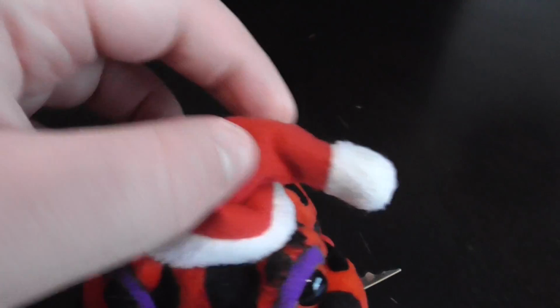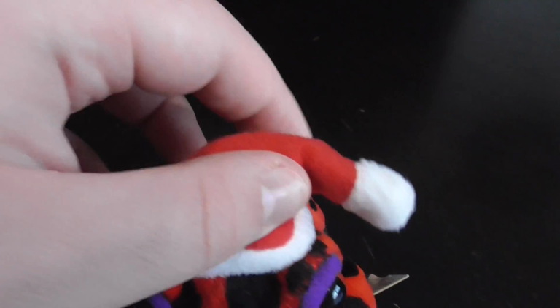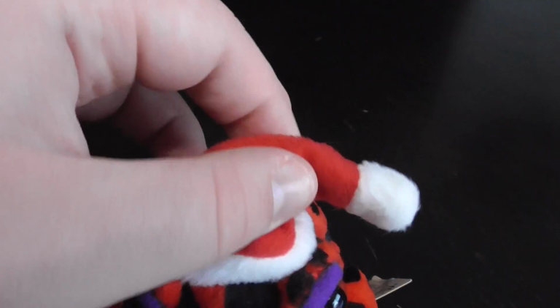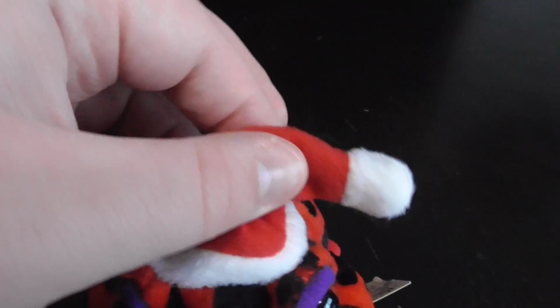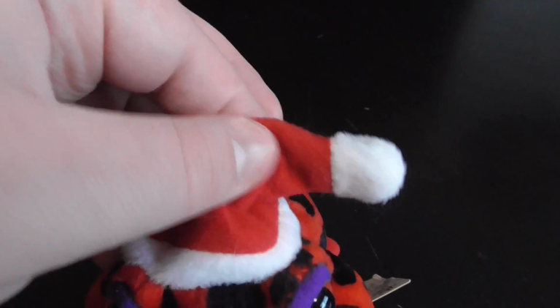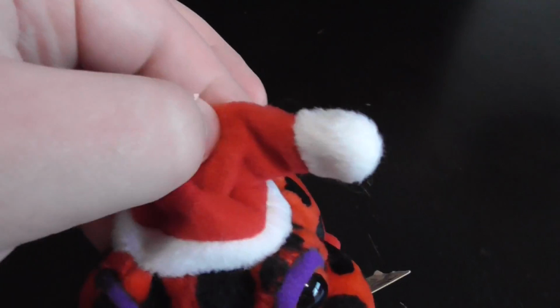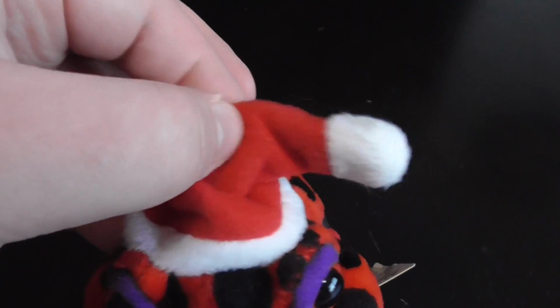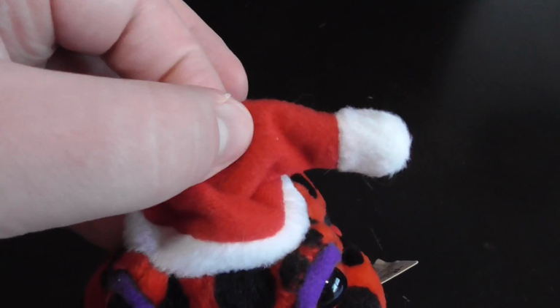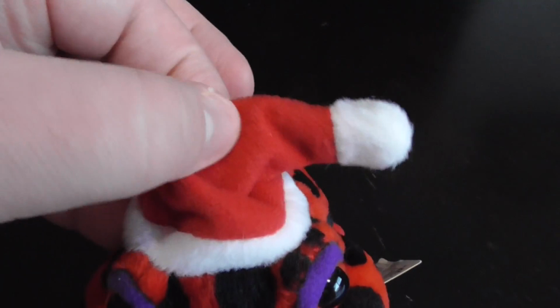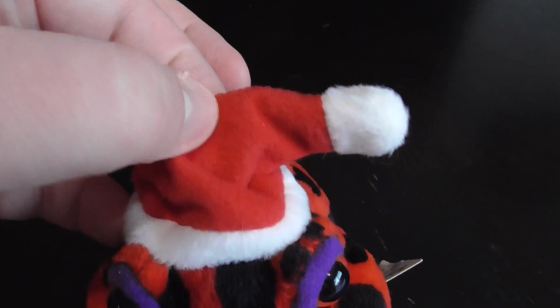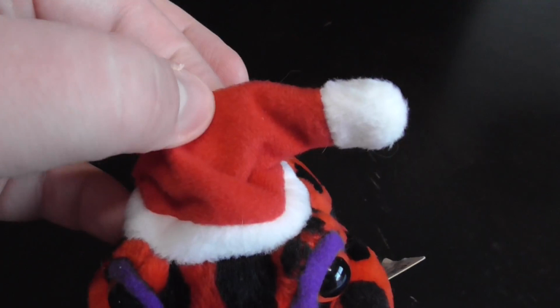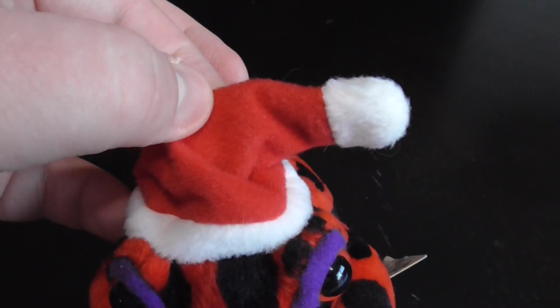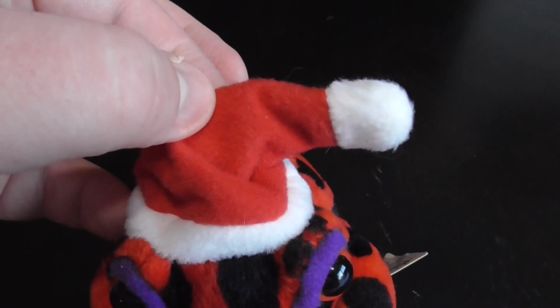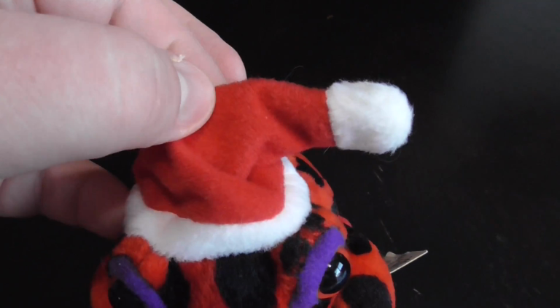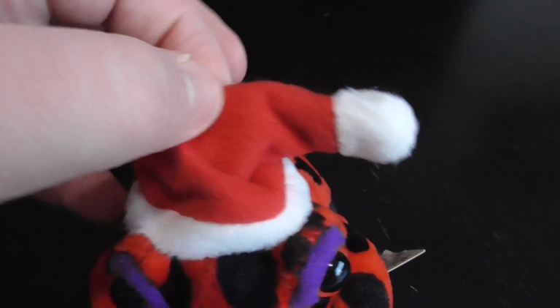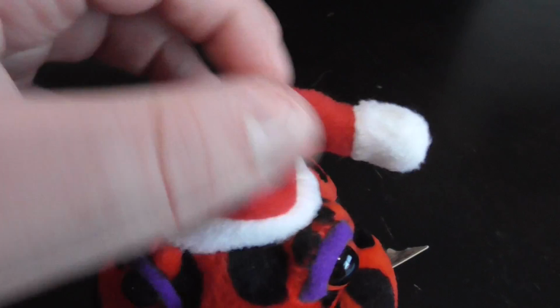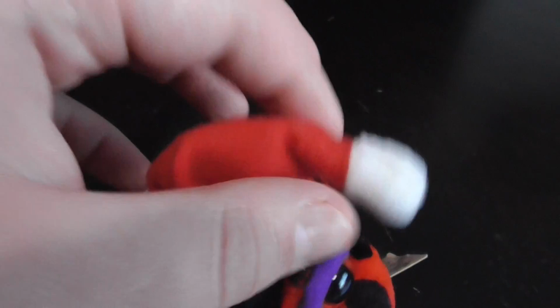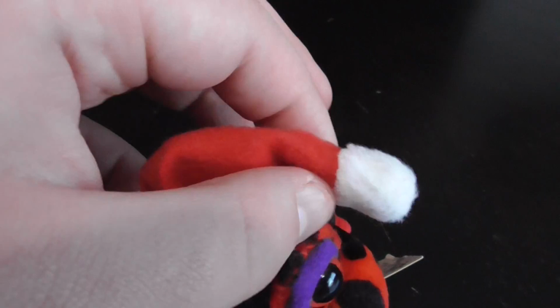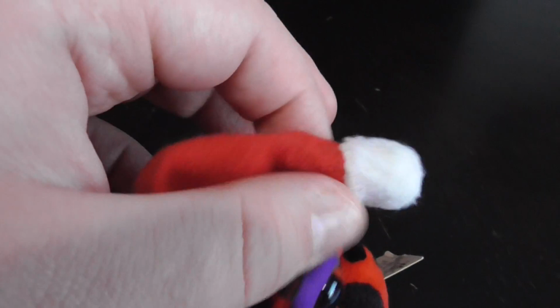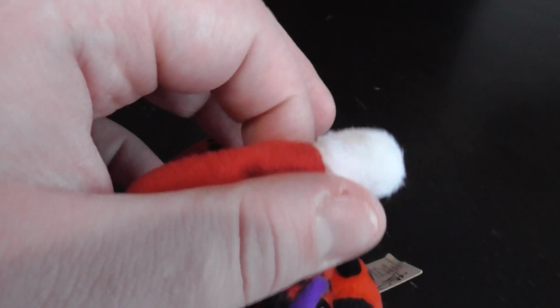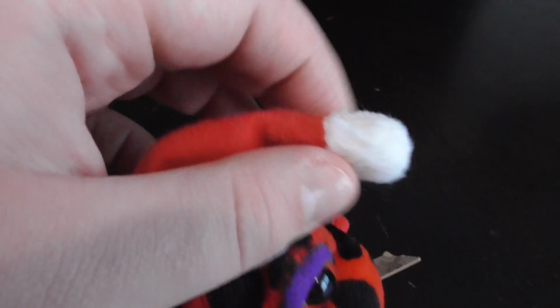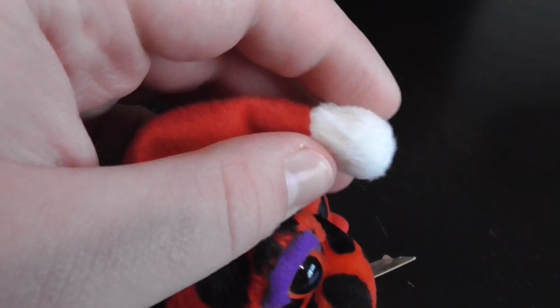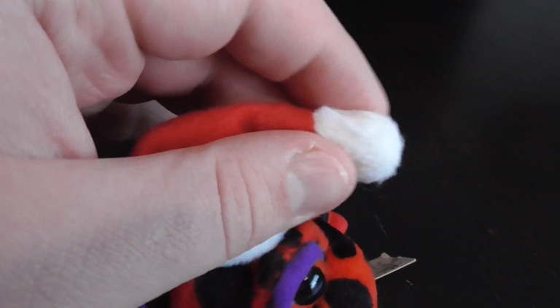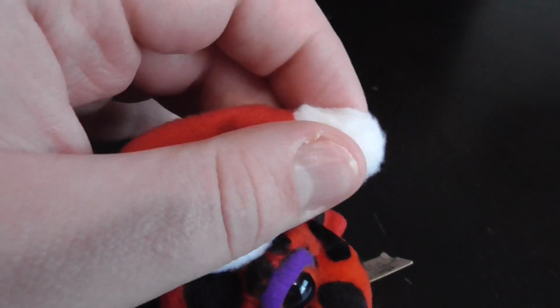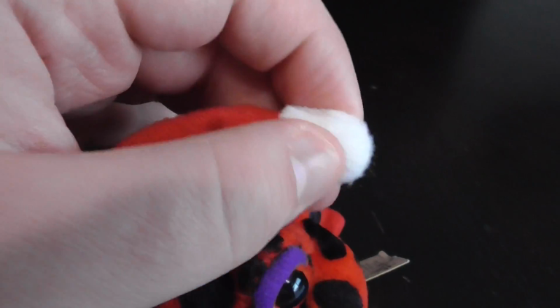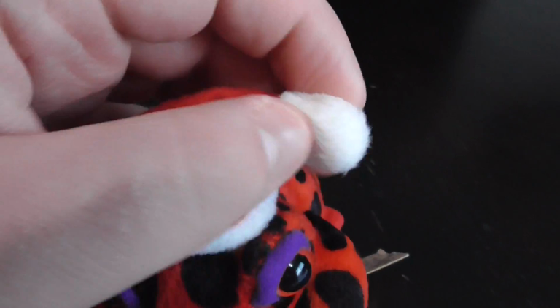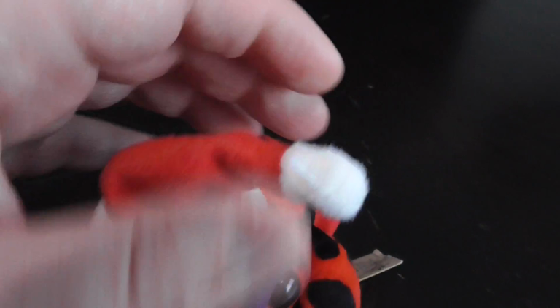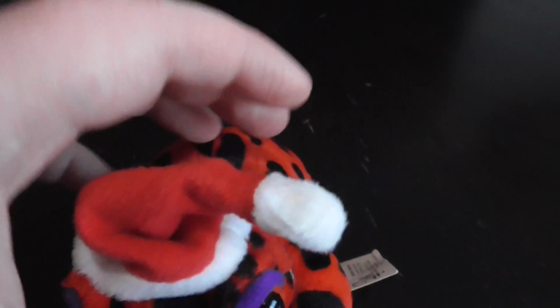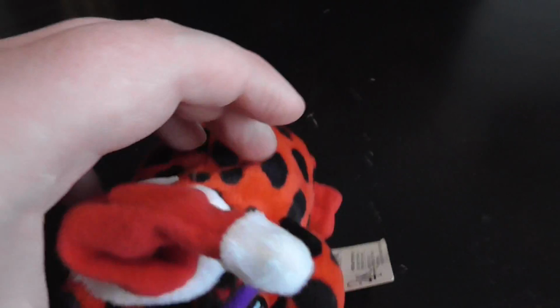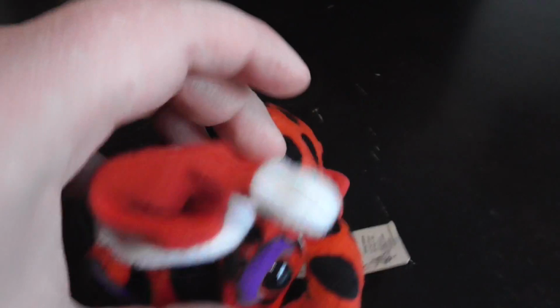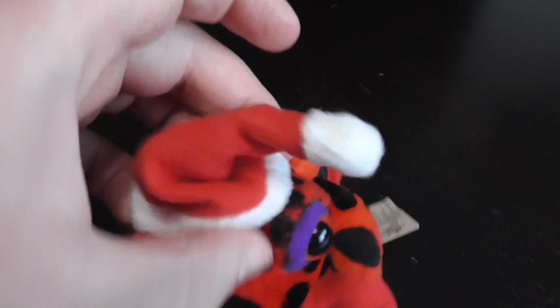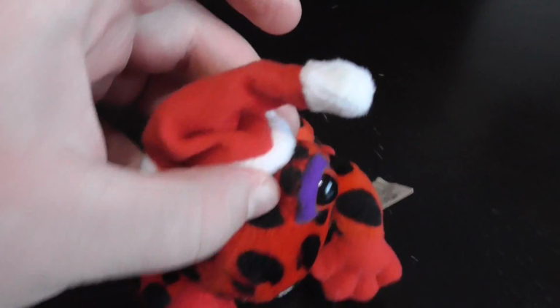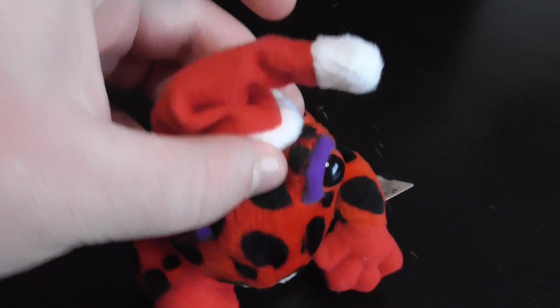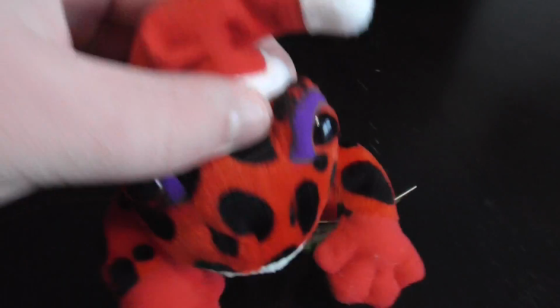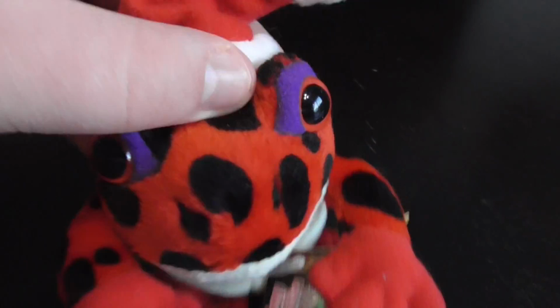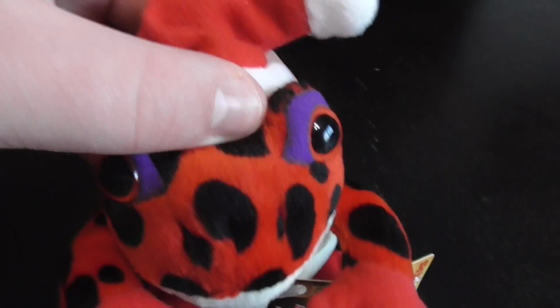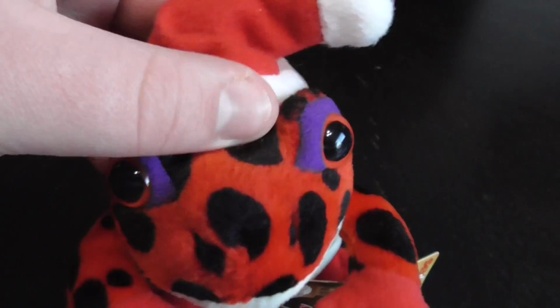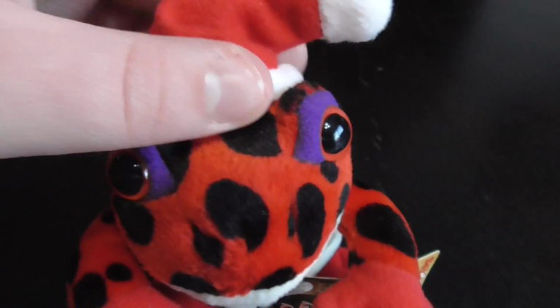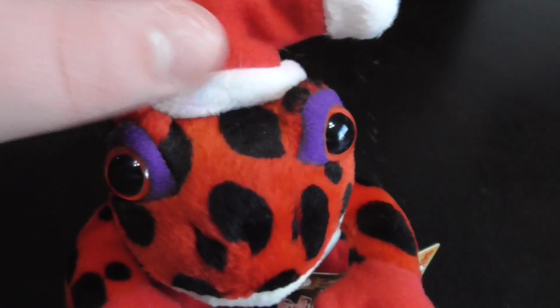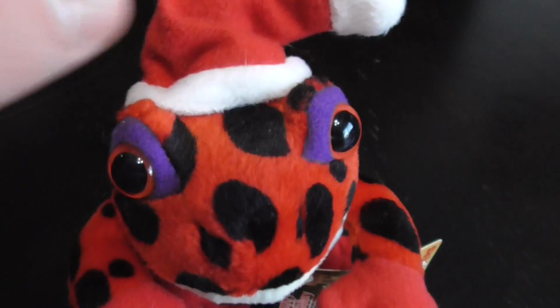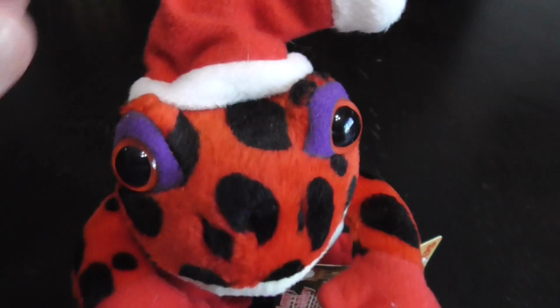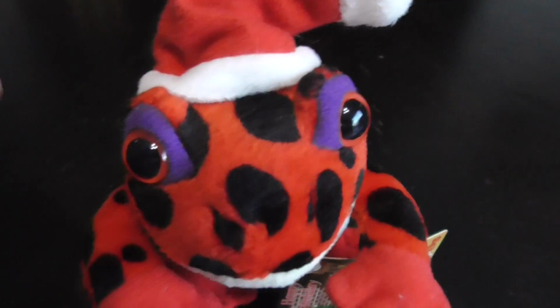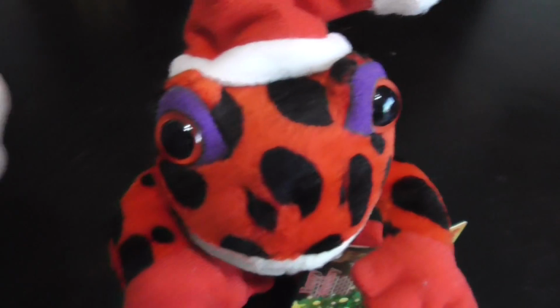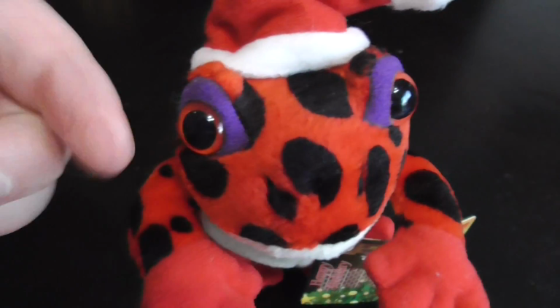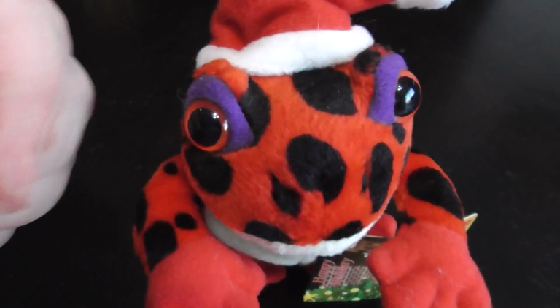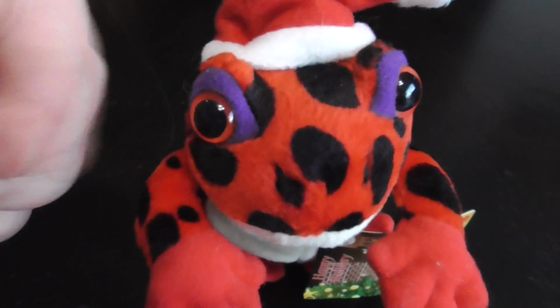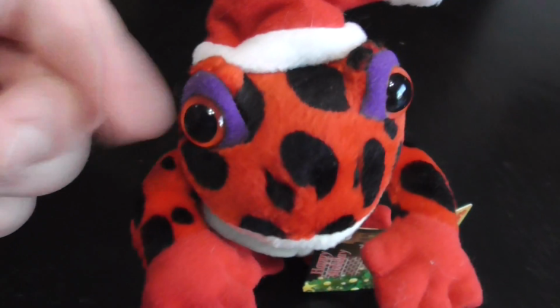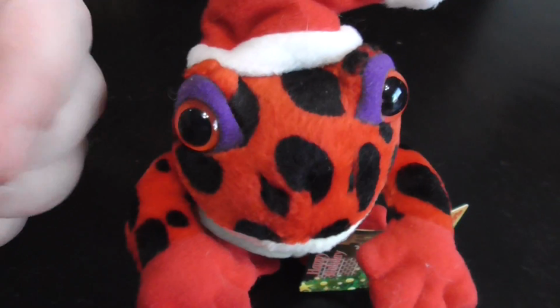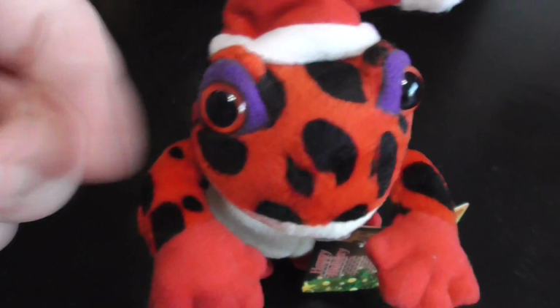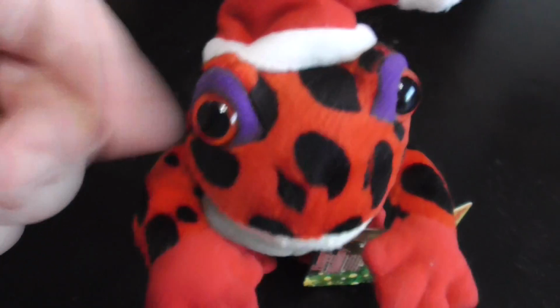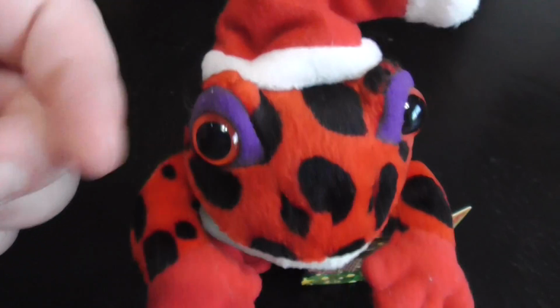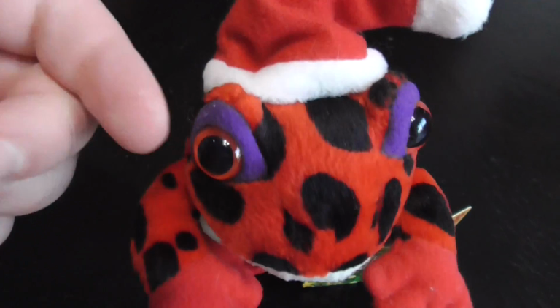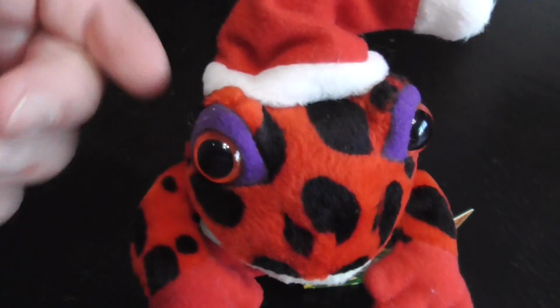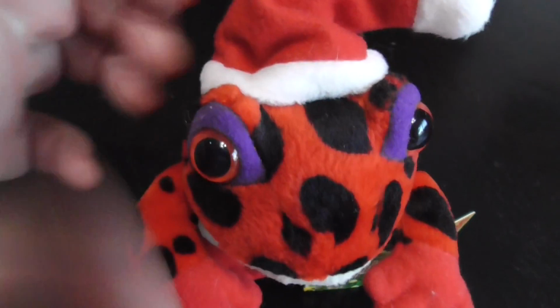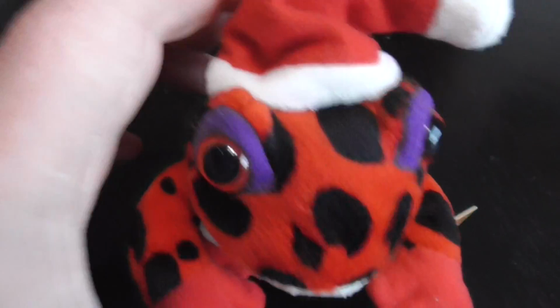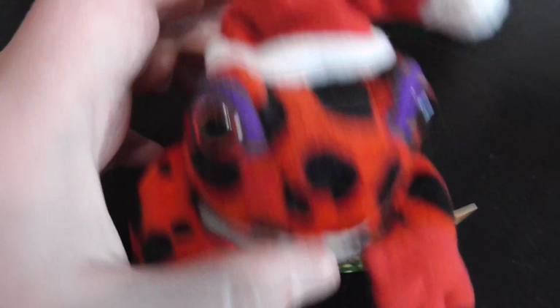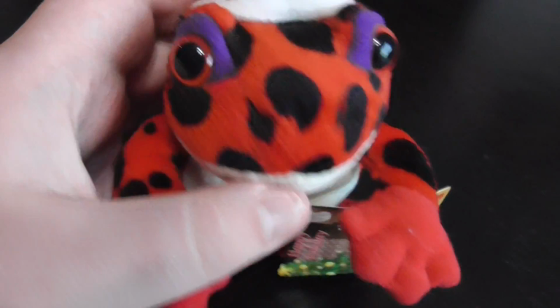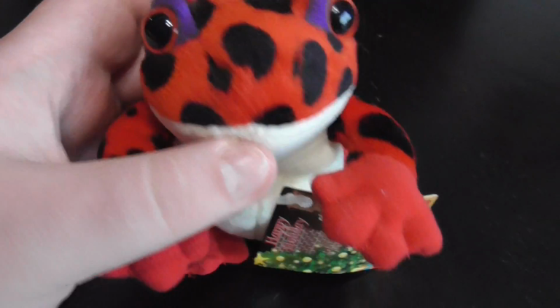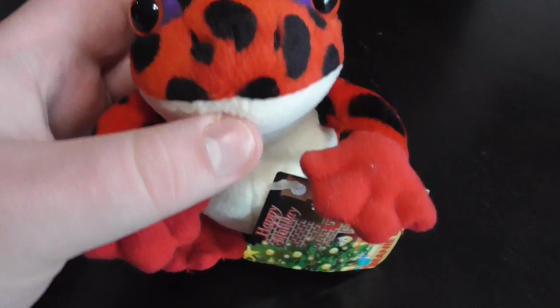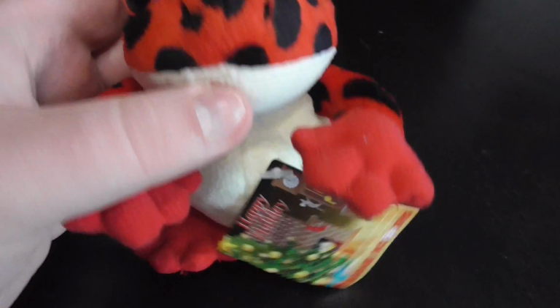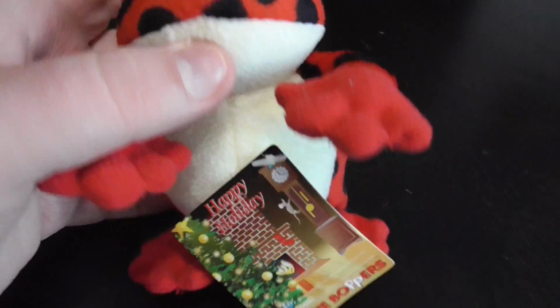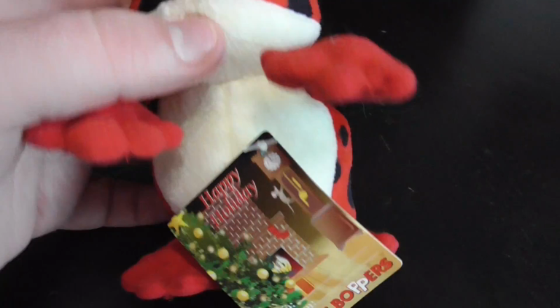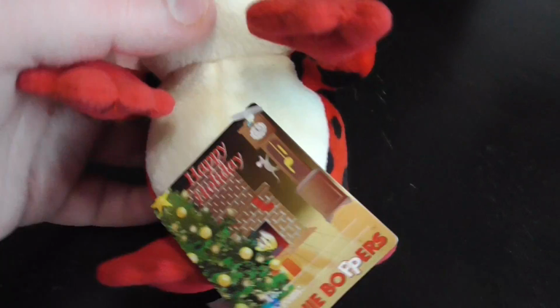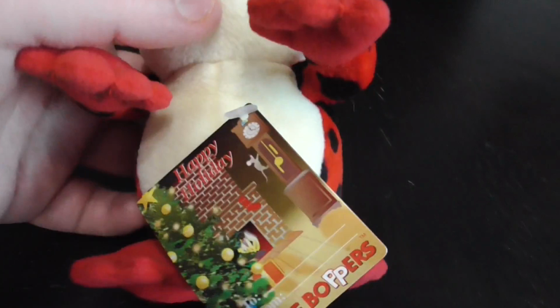There's the Santa hat, pretty cool. Love it. Plastic ice.